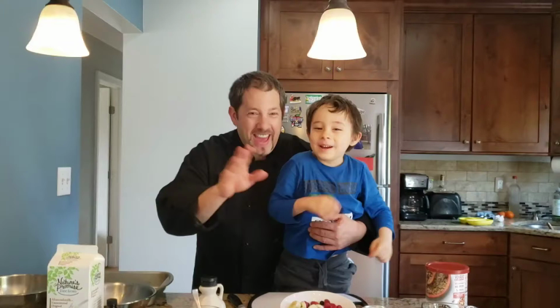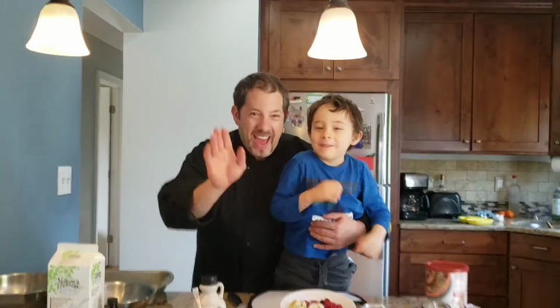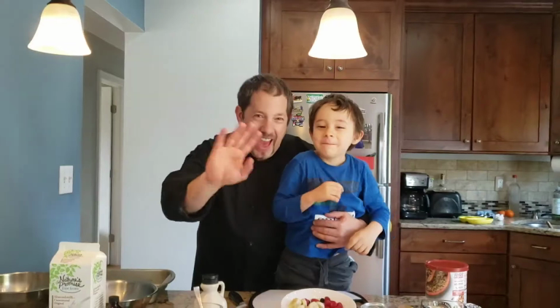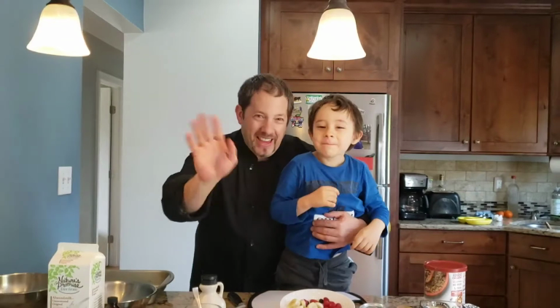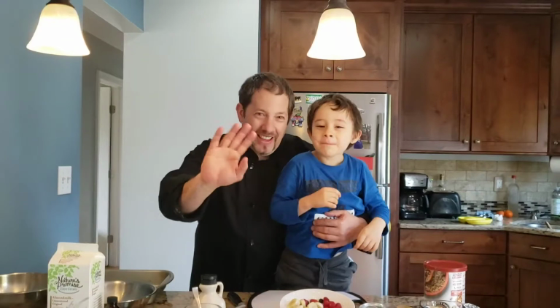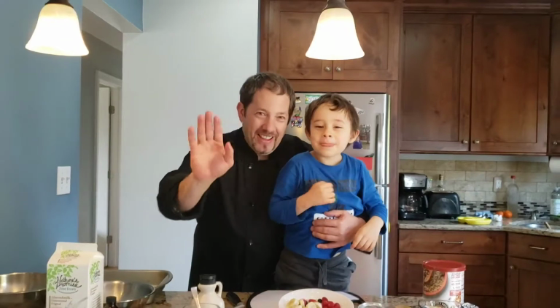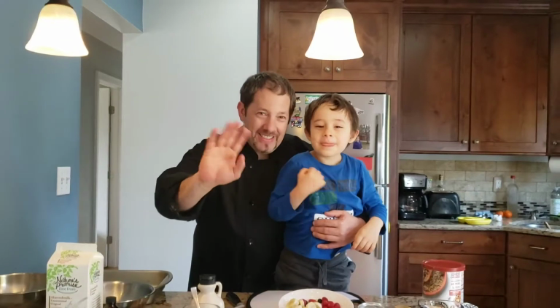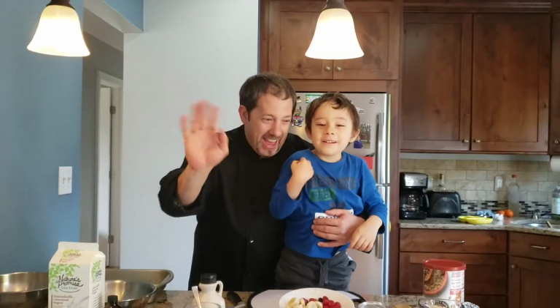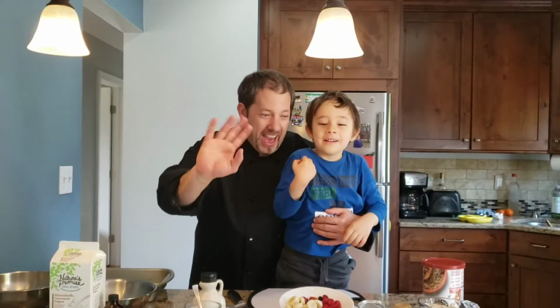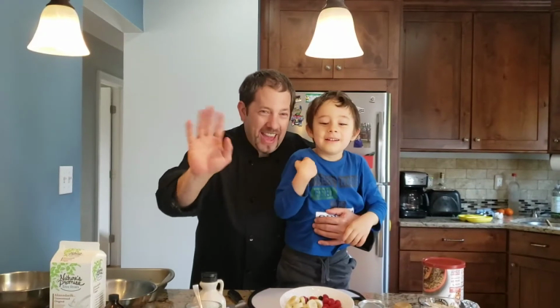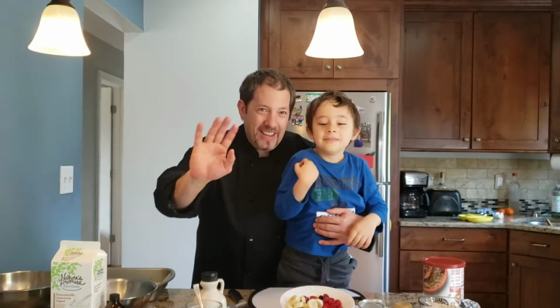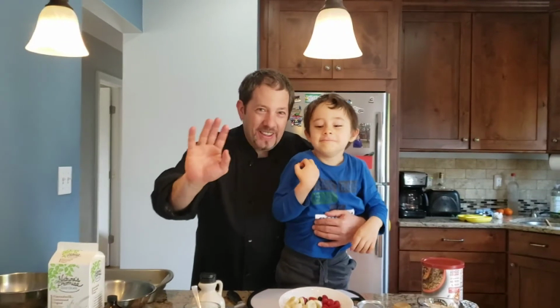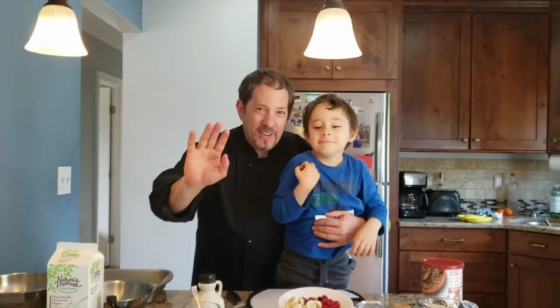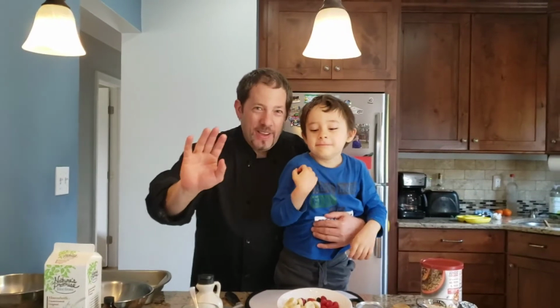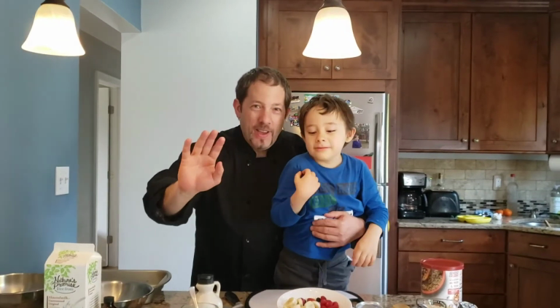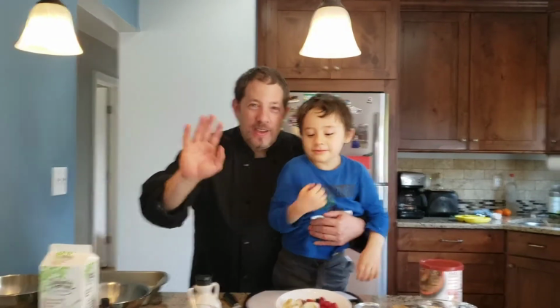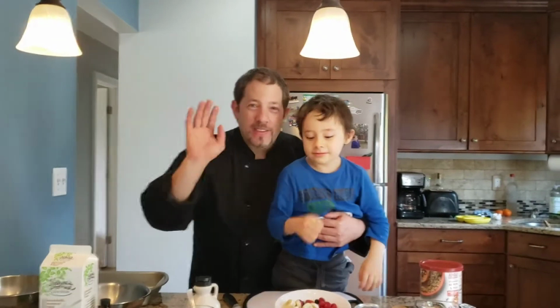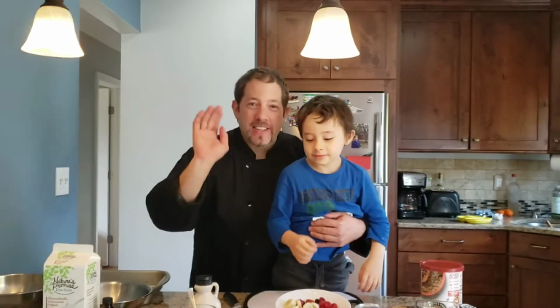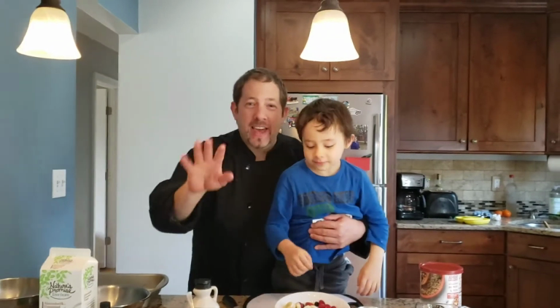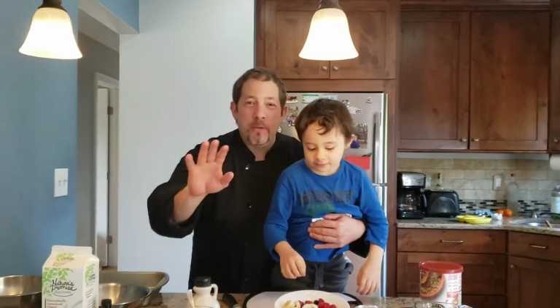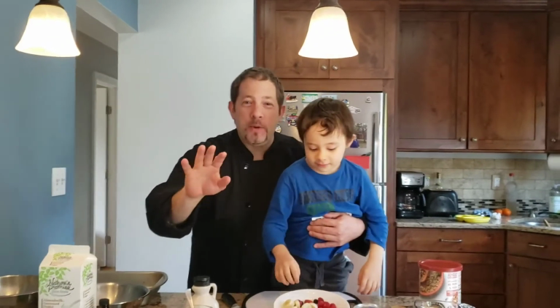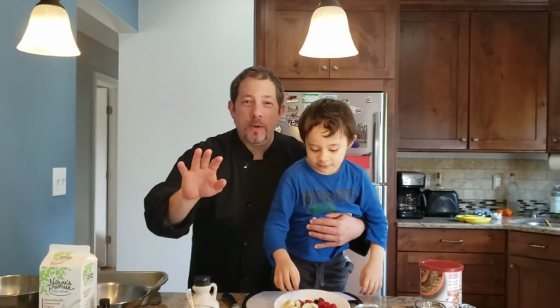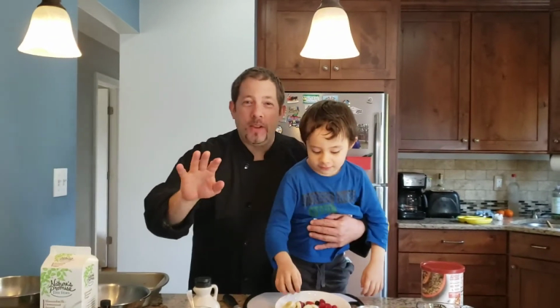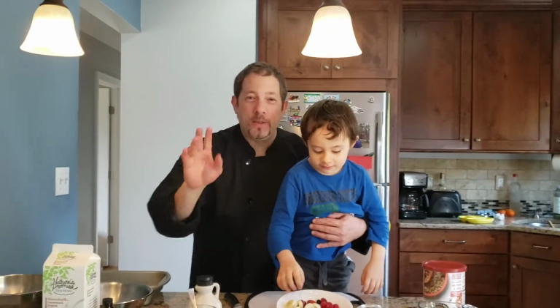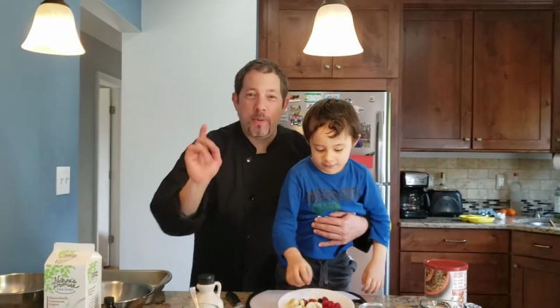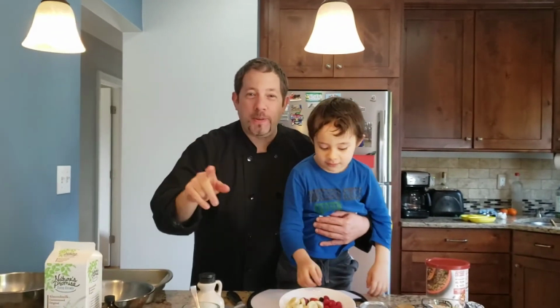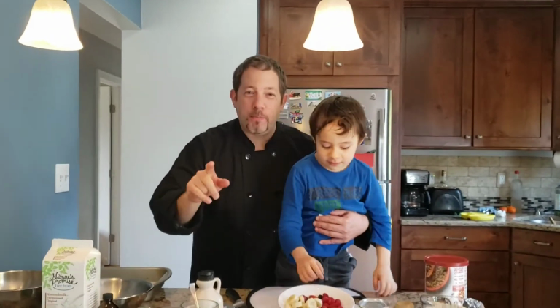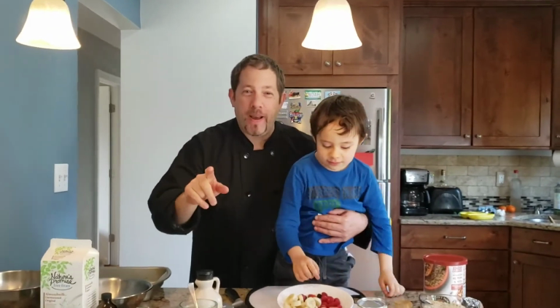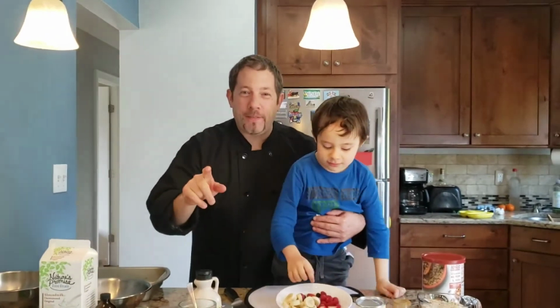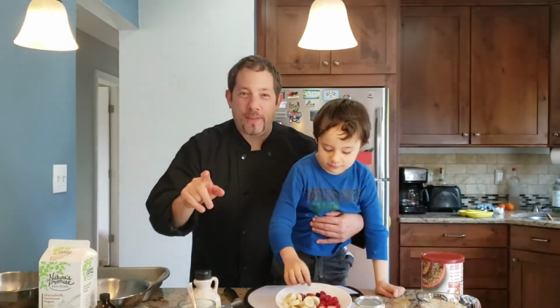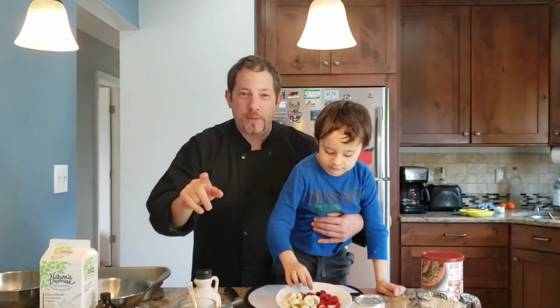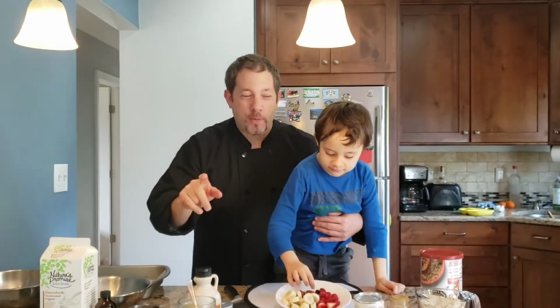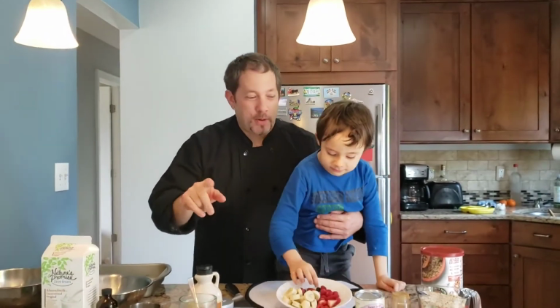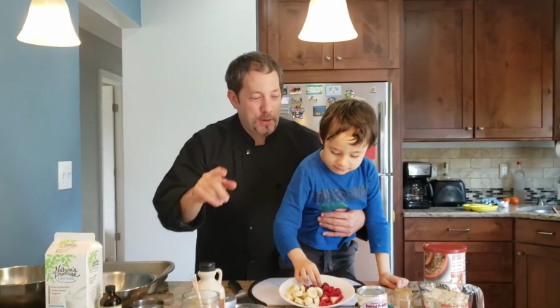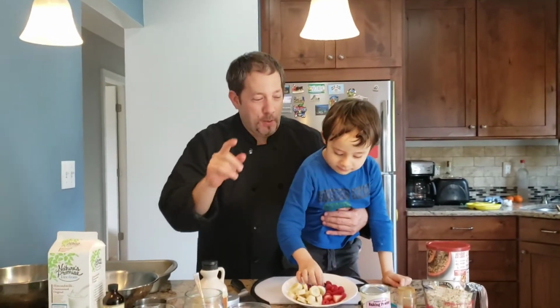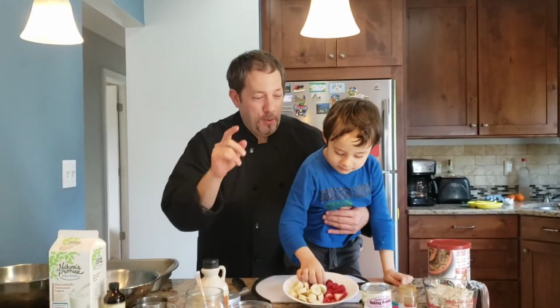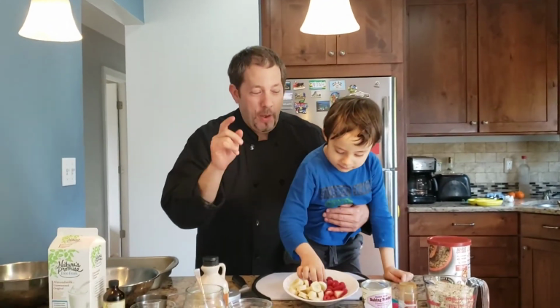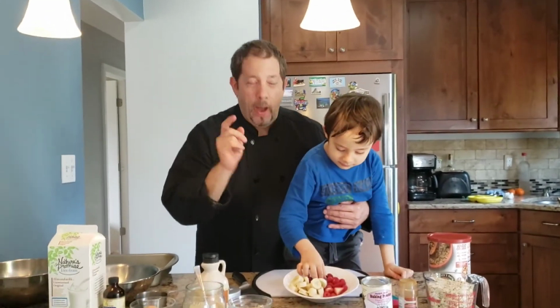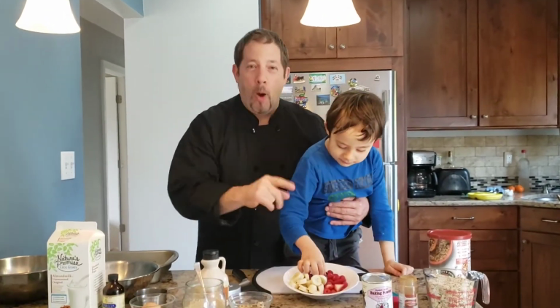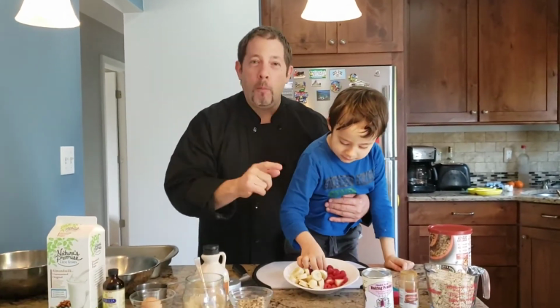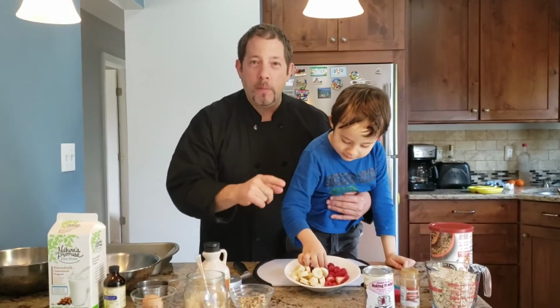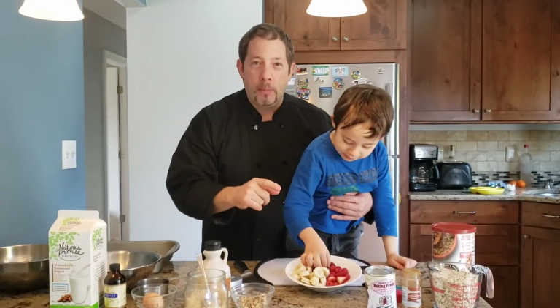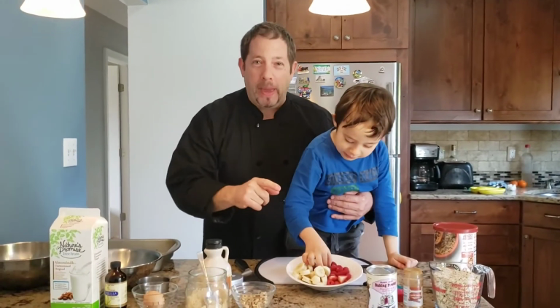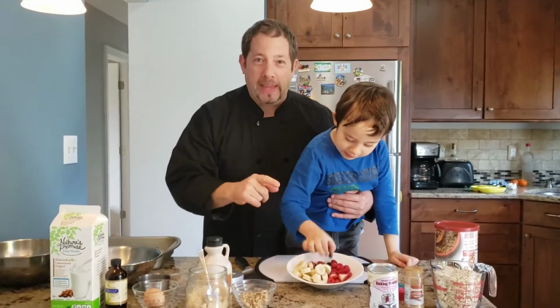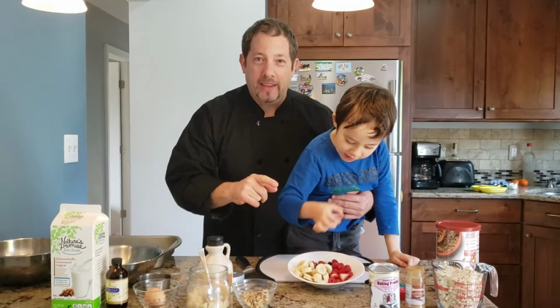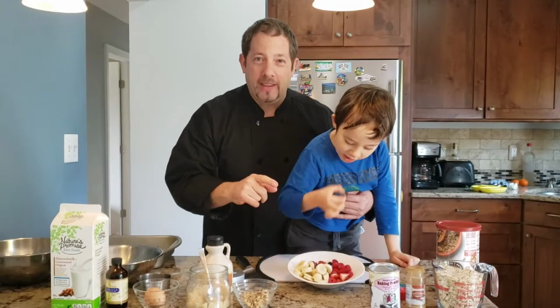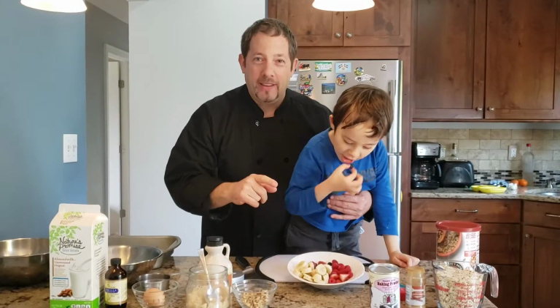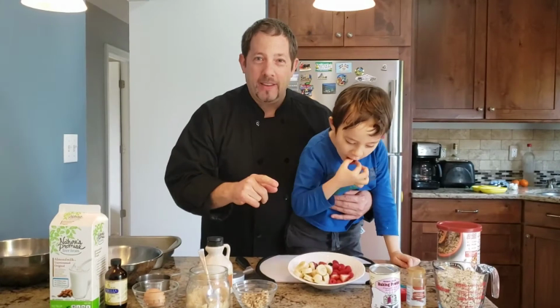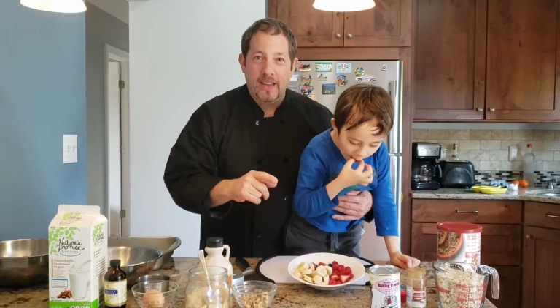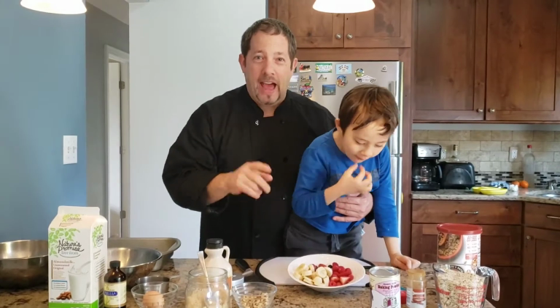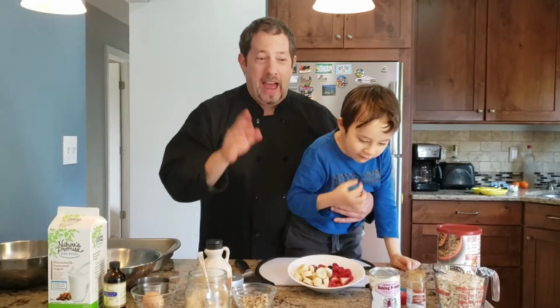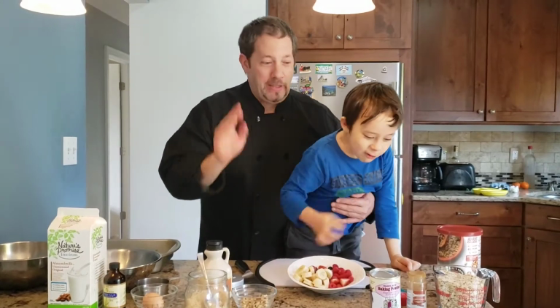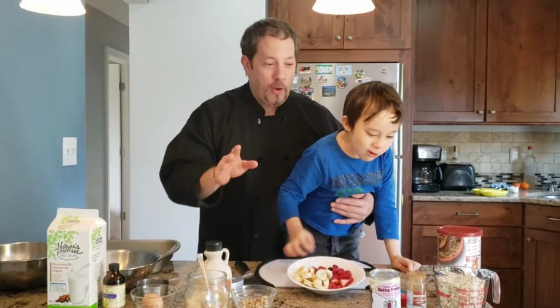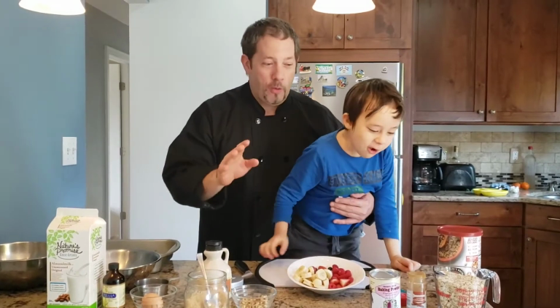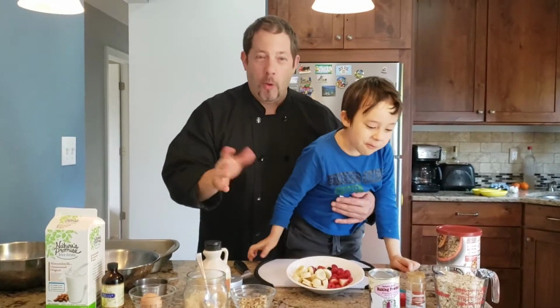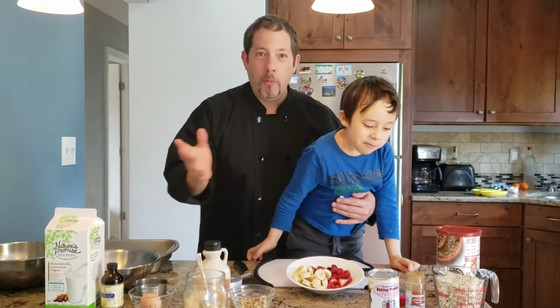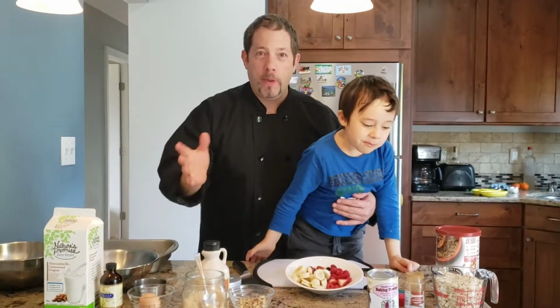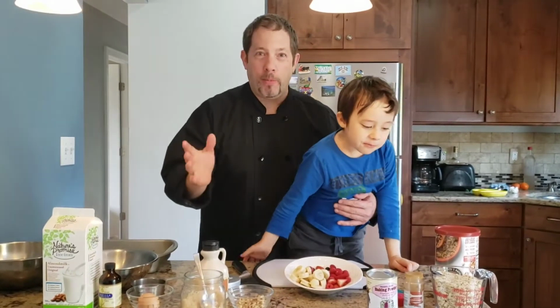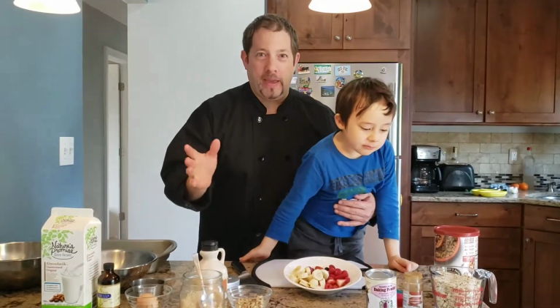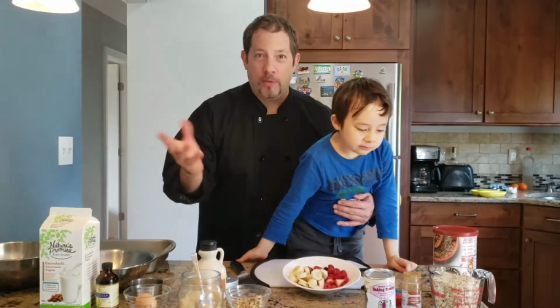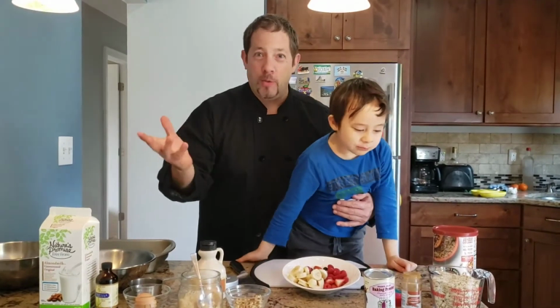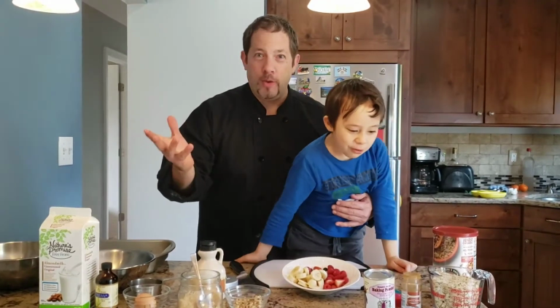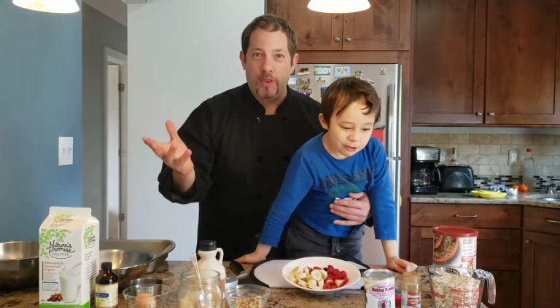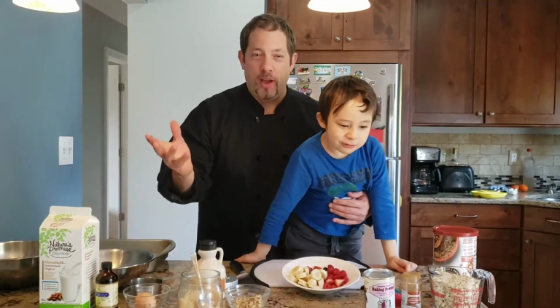Say hi. Today we're doing a little special breakfast. We're going to do oatmeal bake. Oatmeal bake — who would have thought?